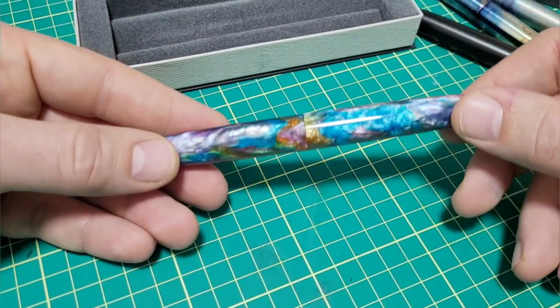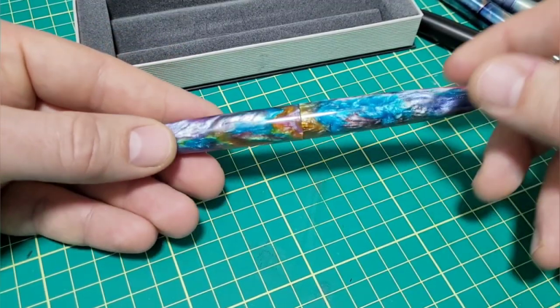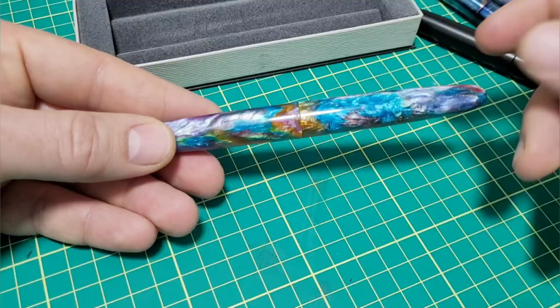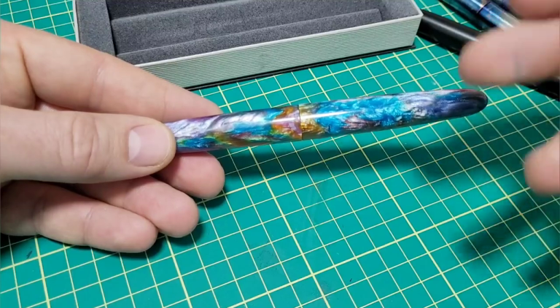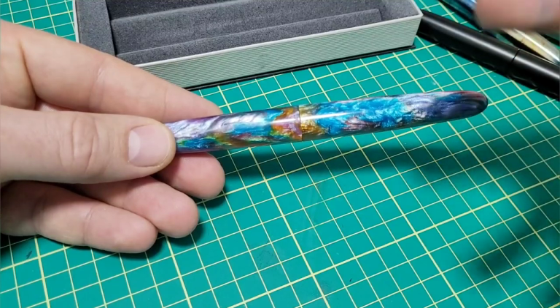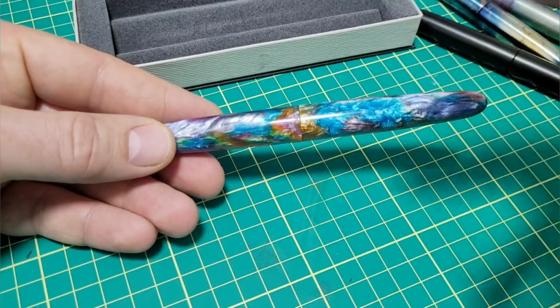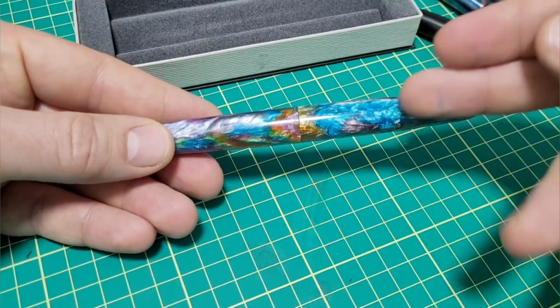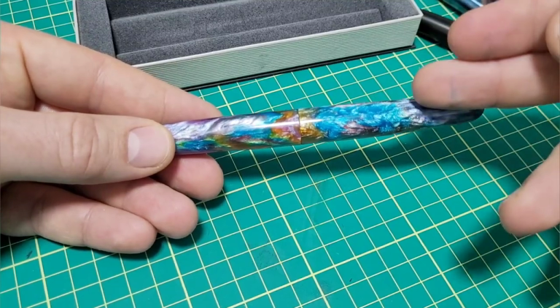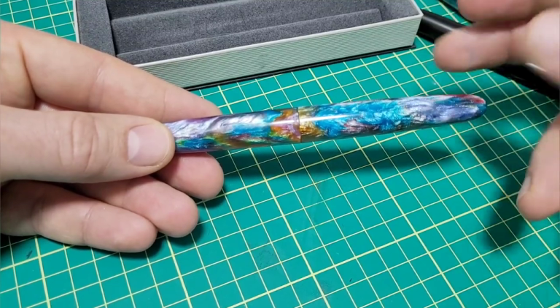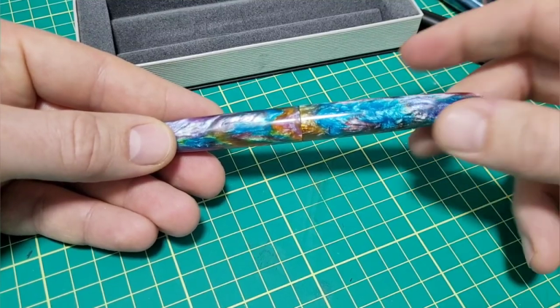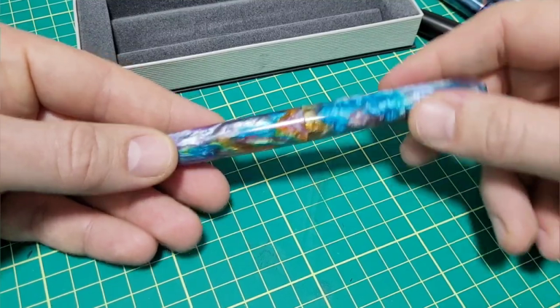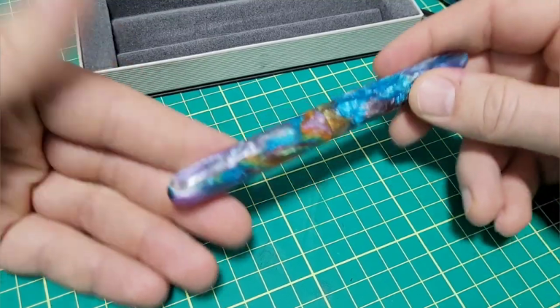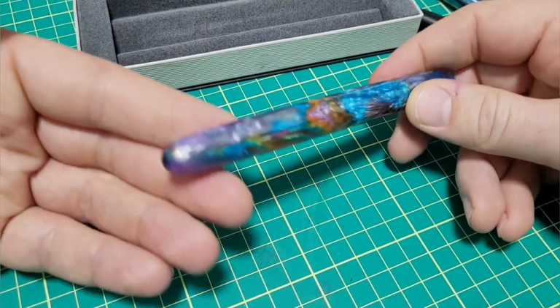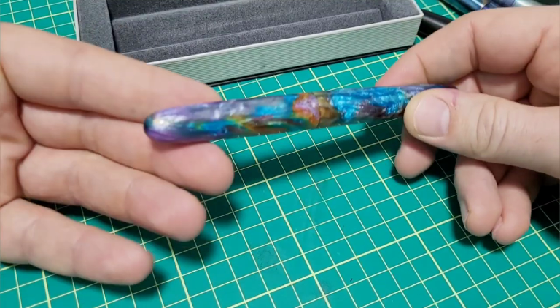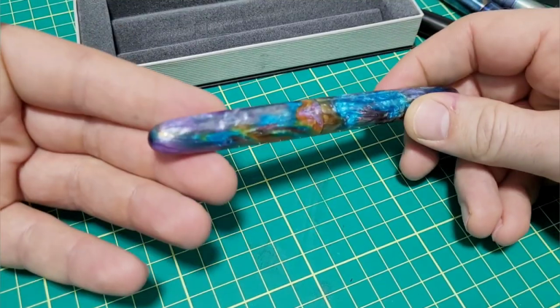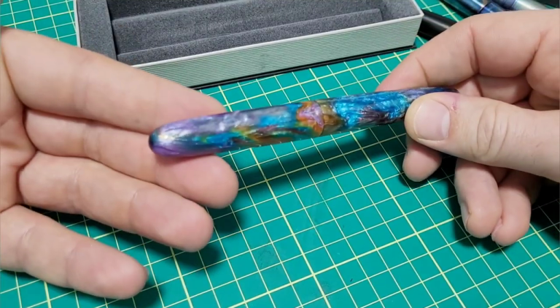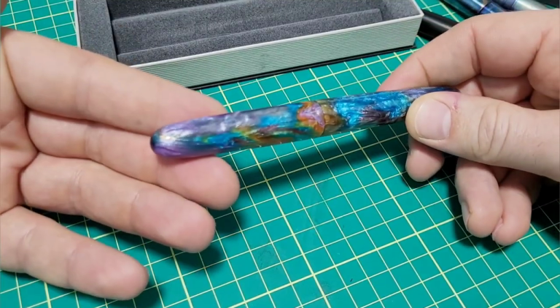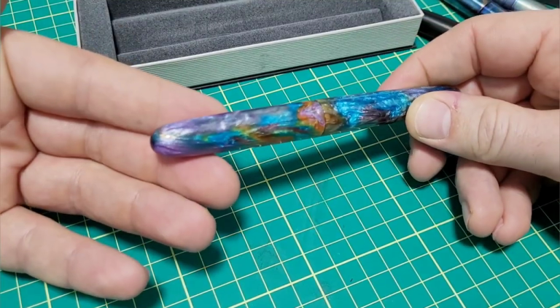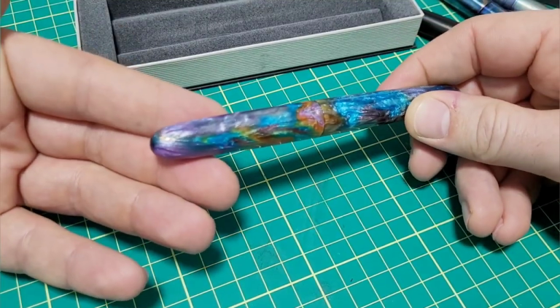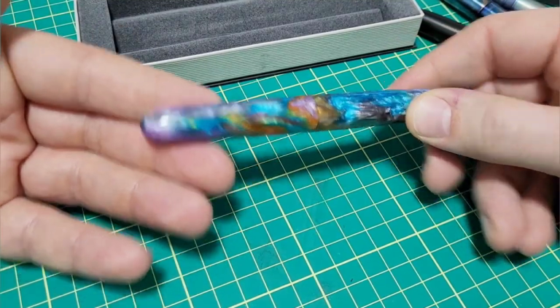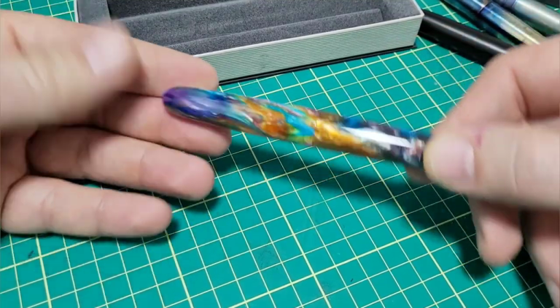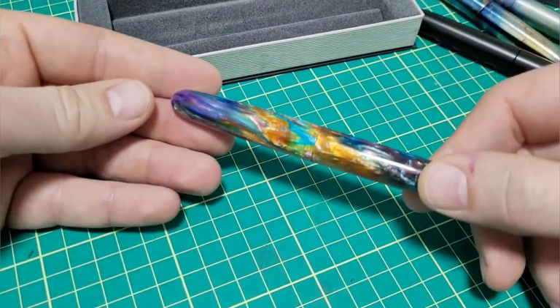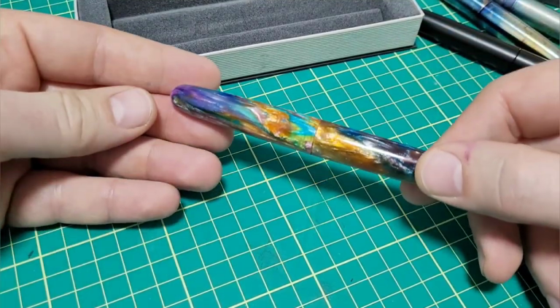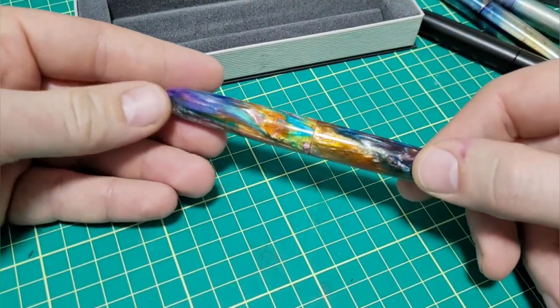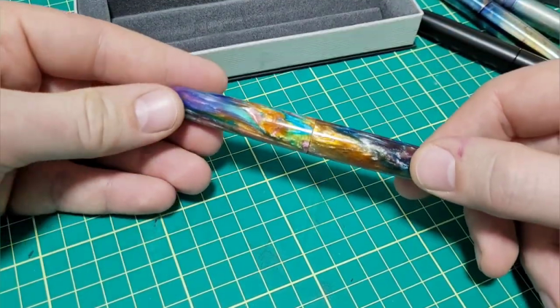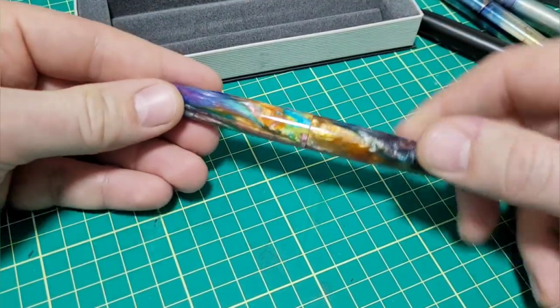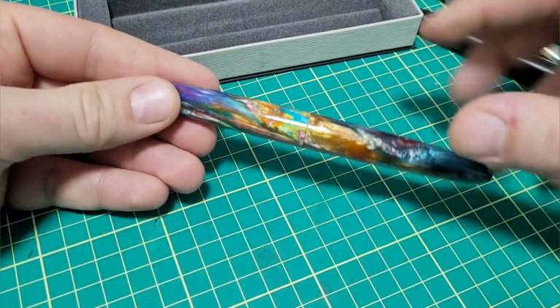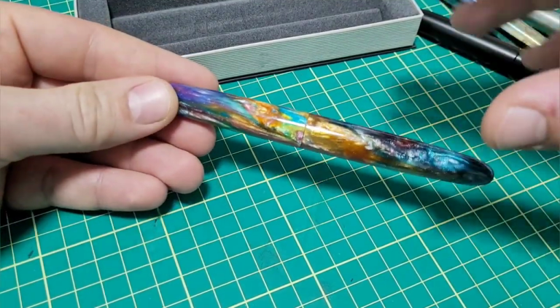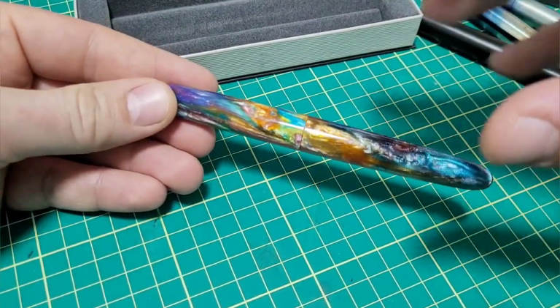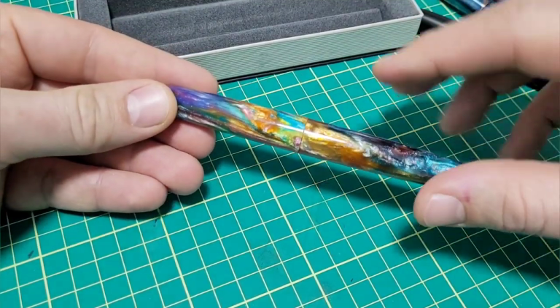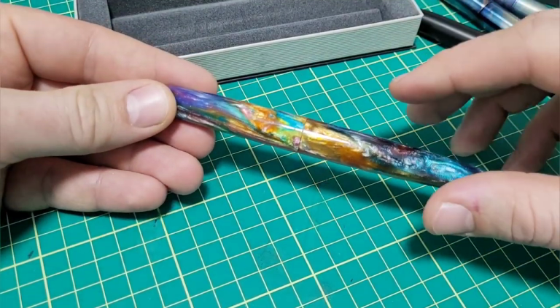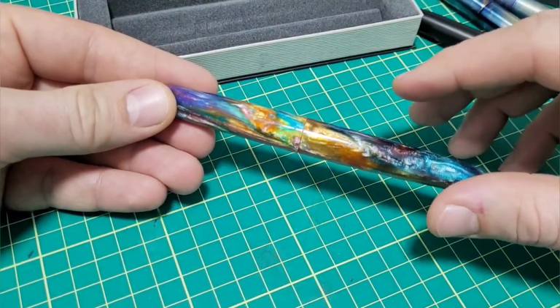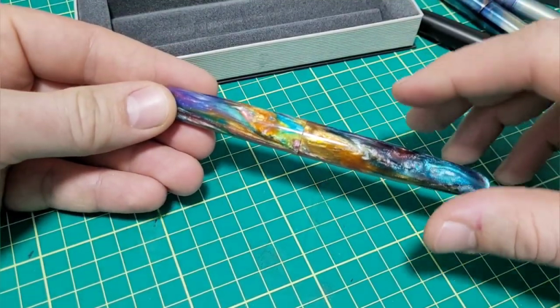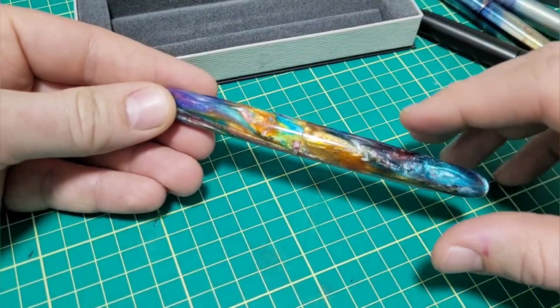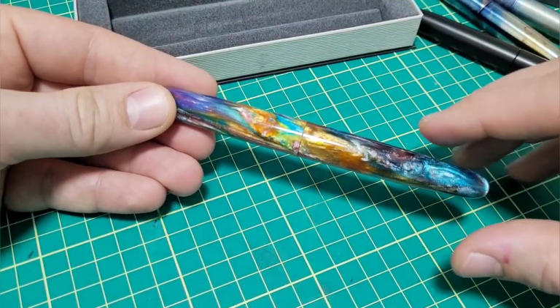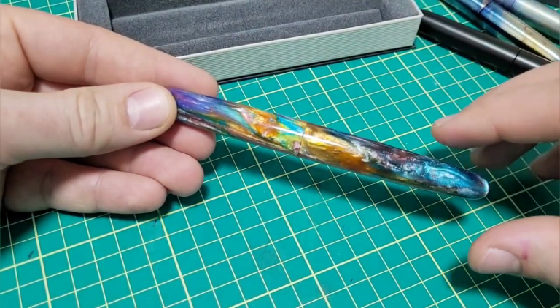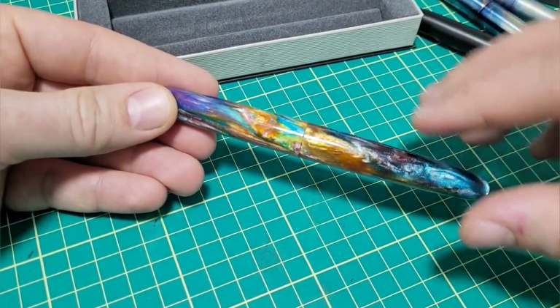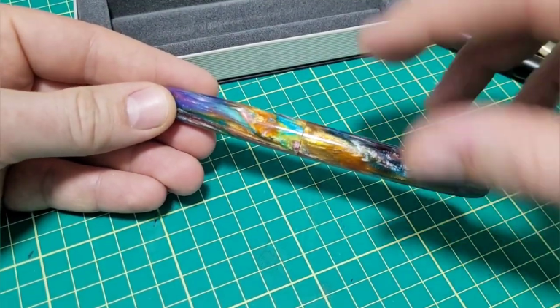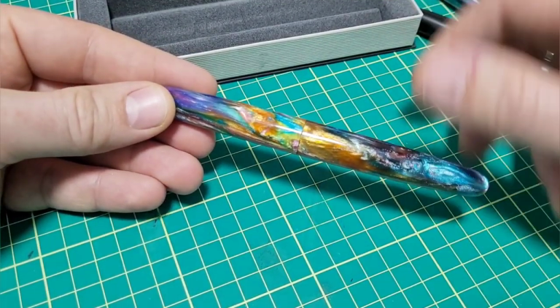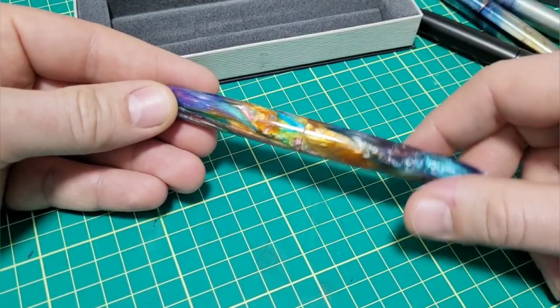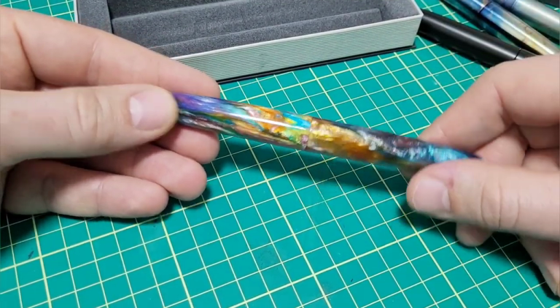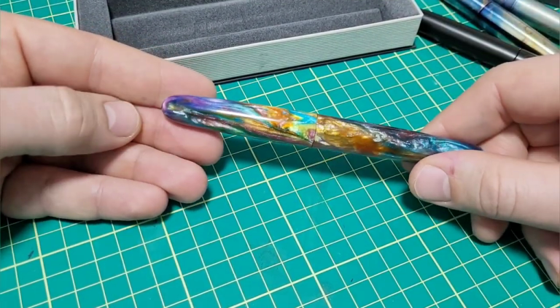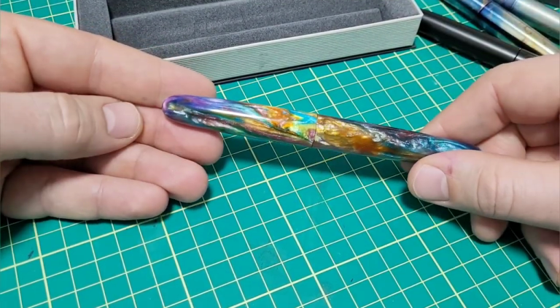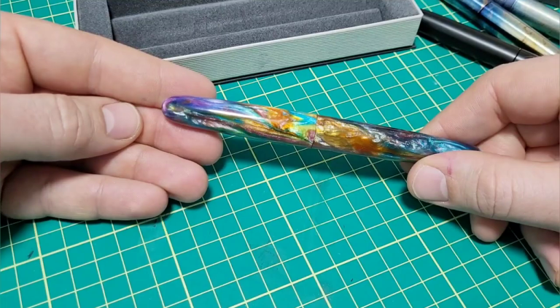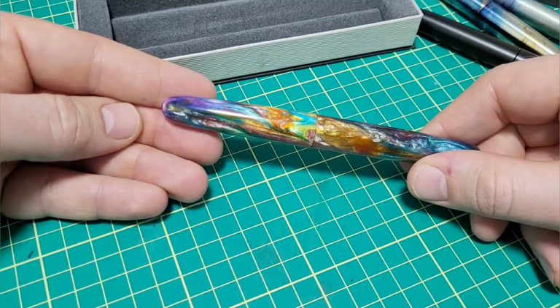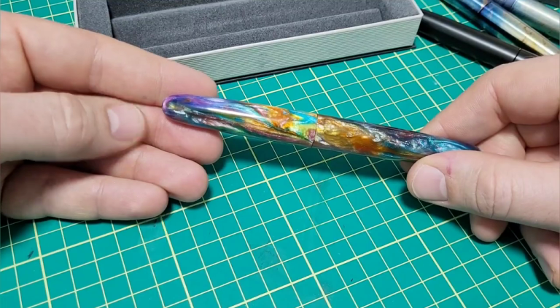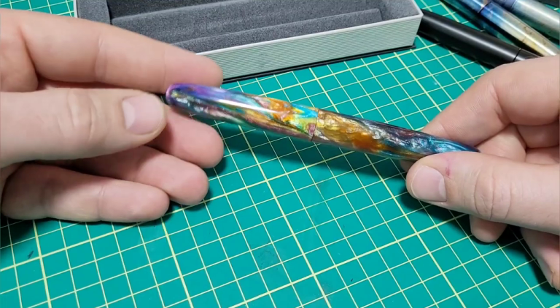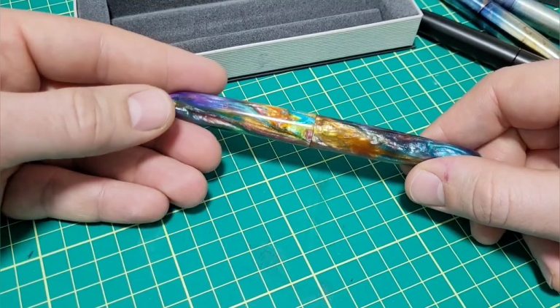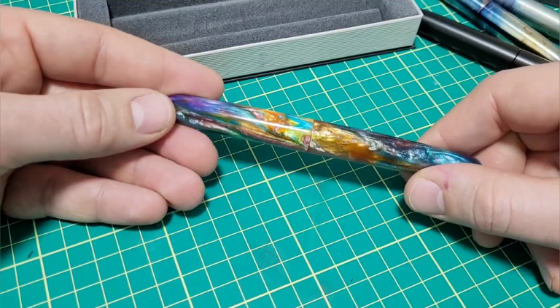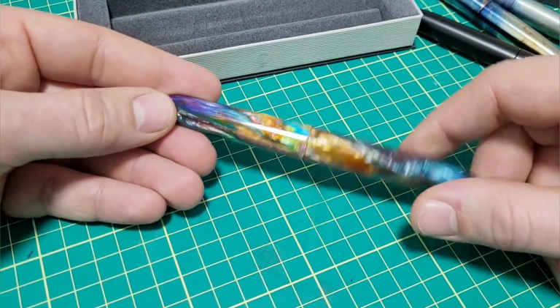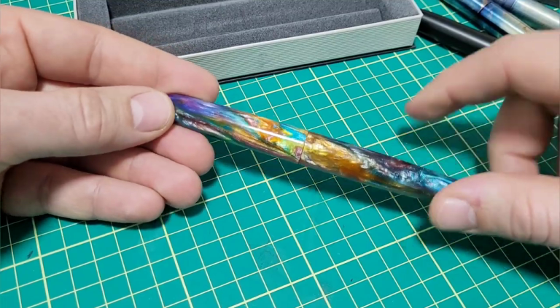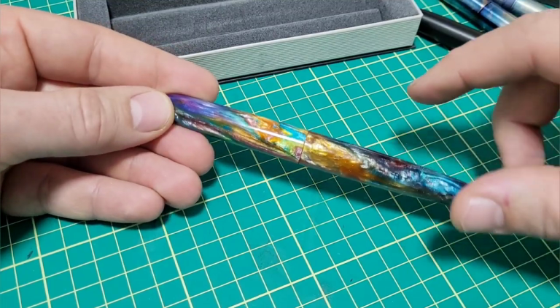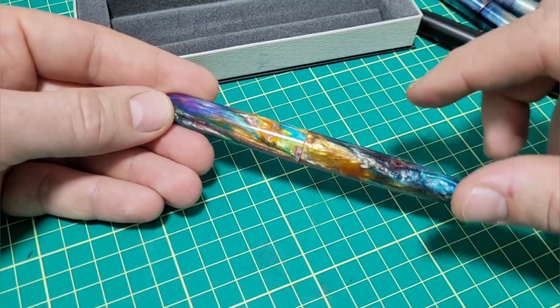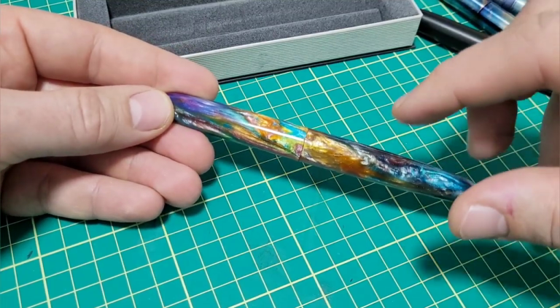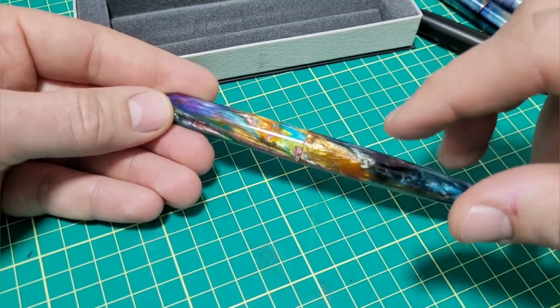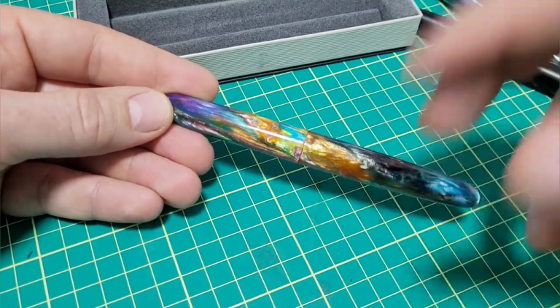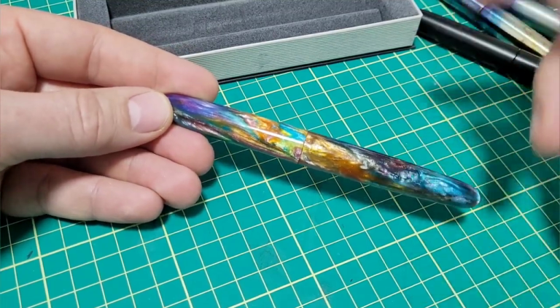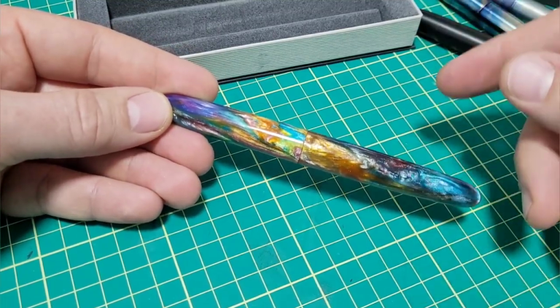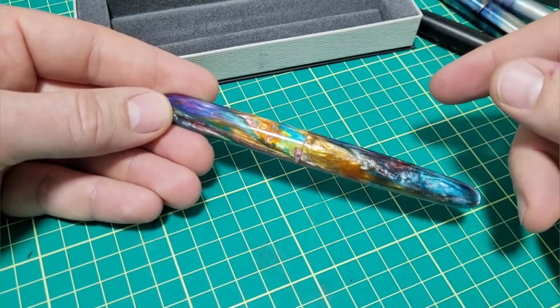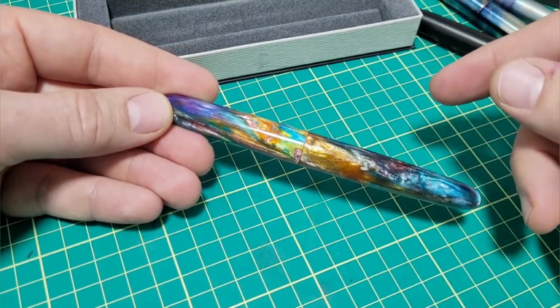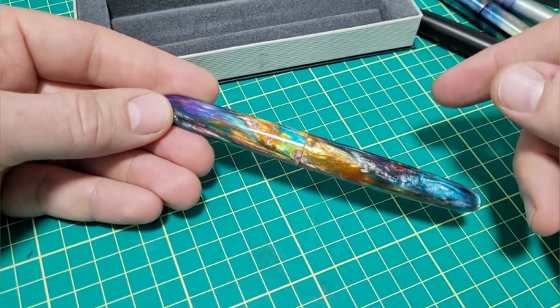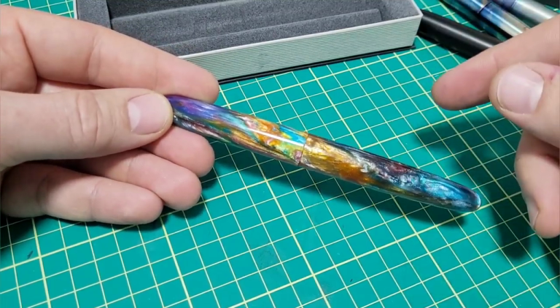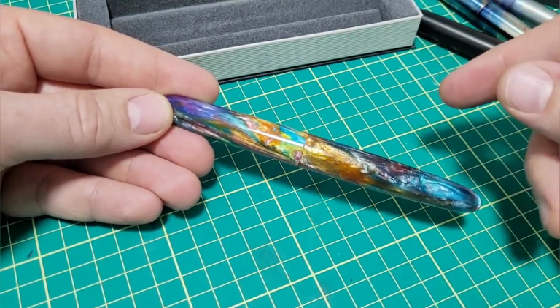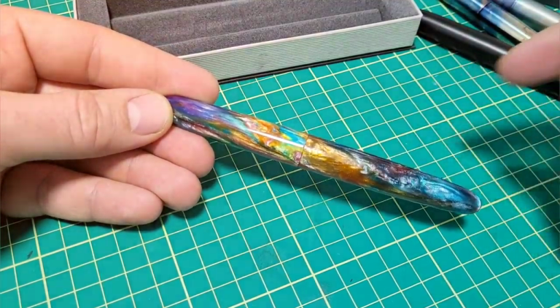Let's jump into this before they're all gone. I'll hit it with some glam shots, do a writing sample, tell you all about the pen, and give you my final thoughts.